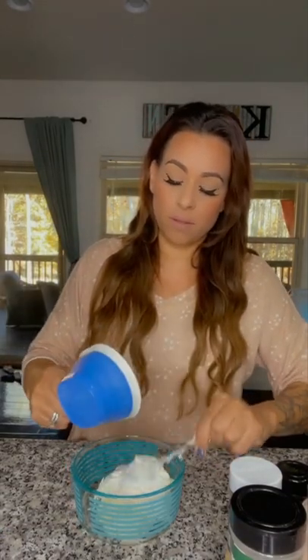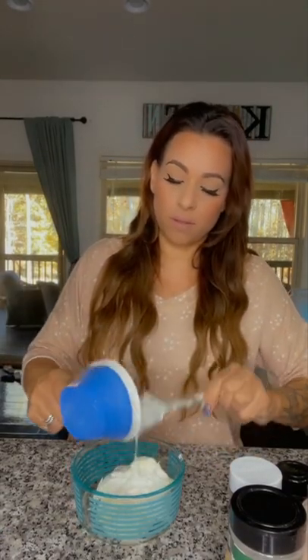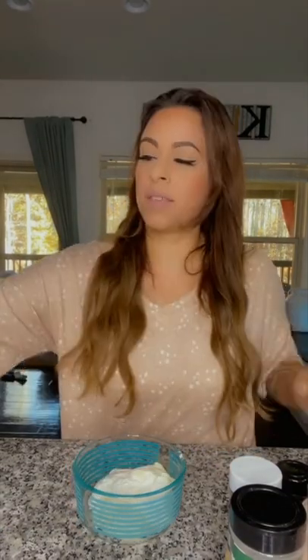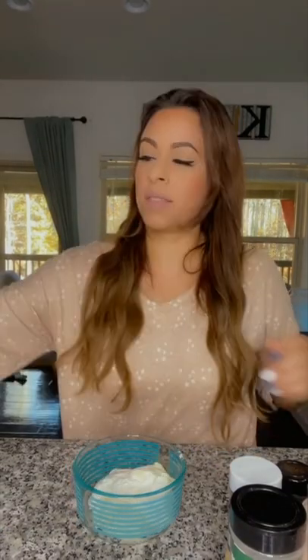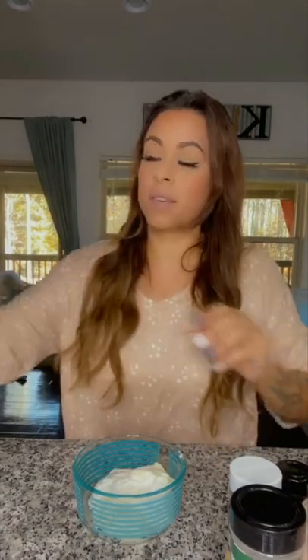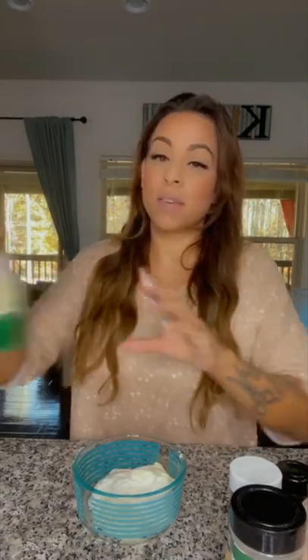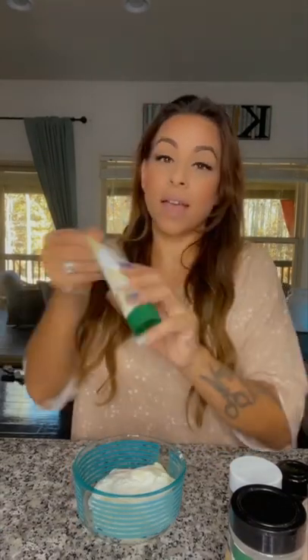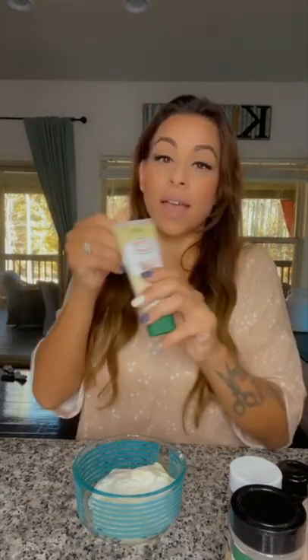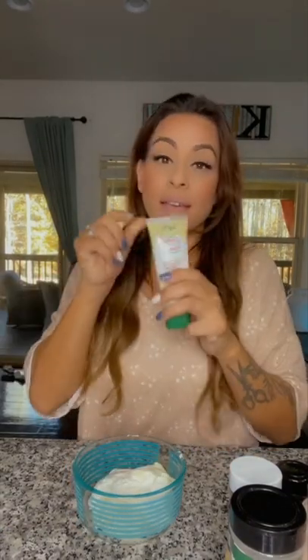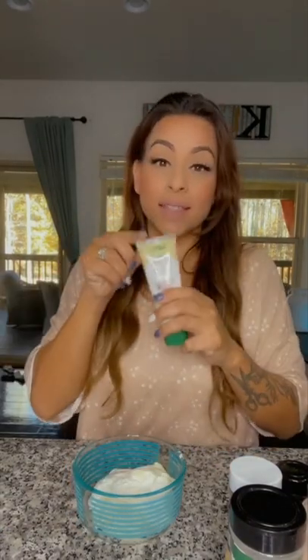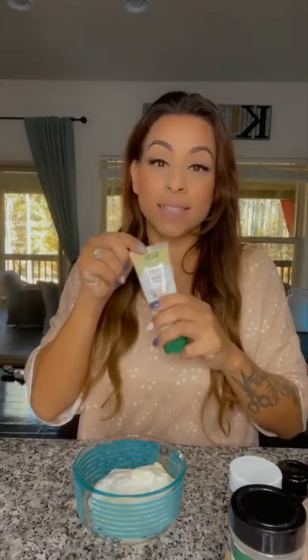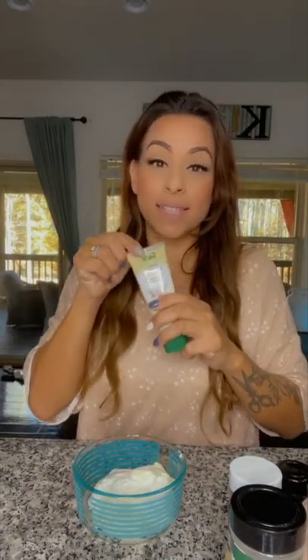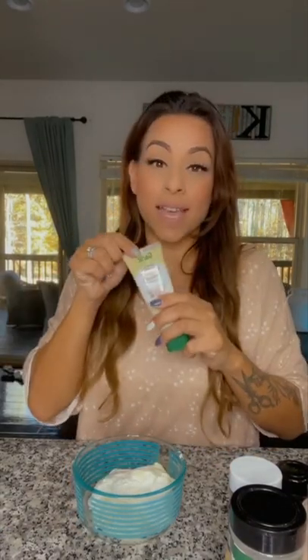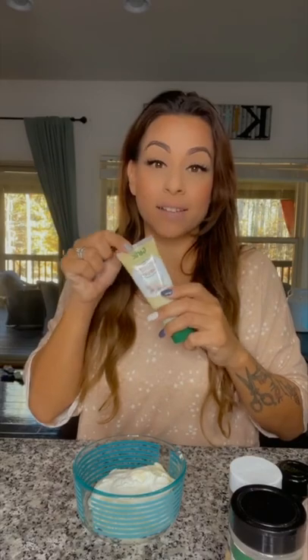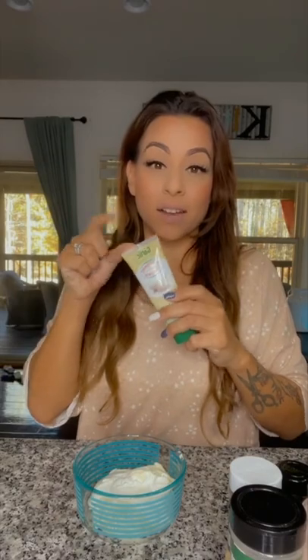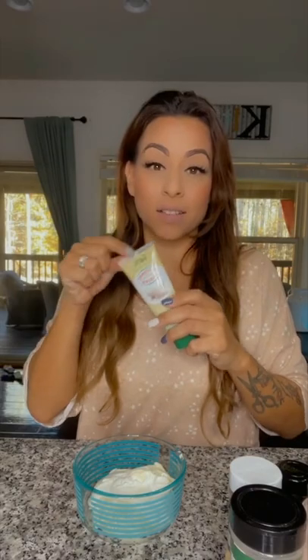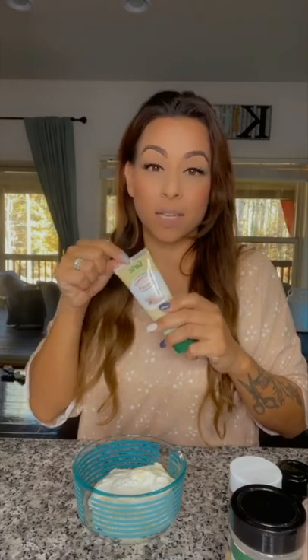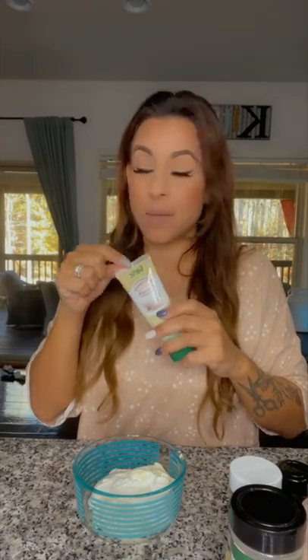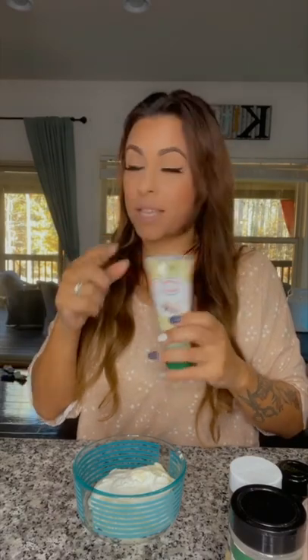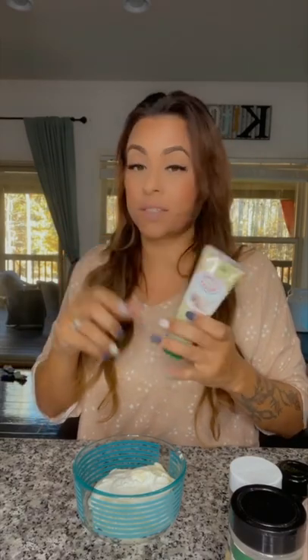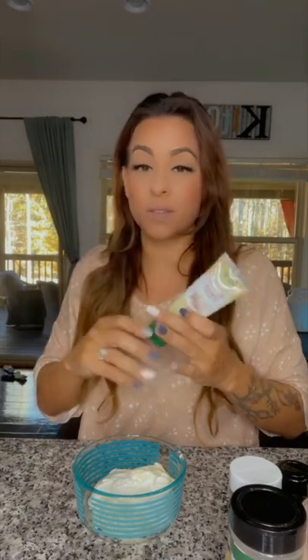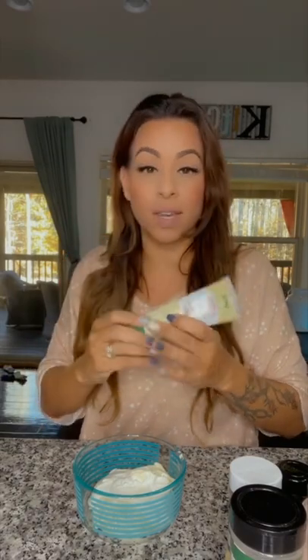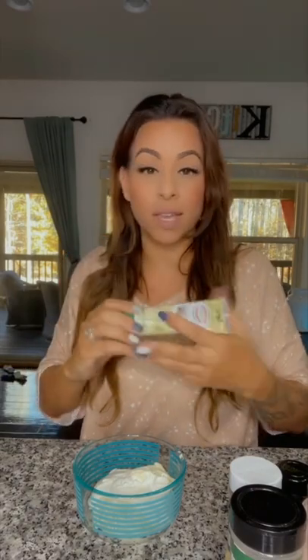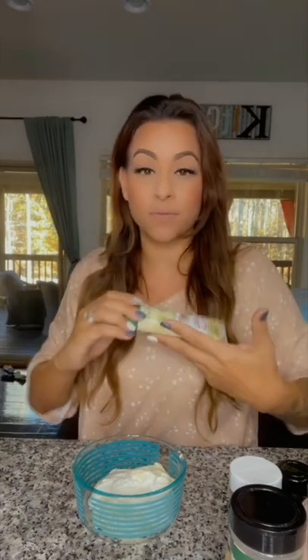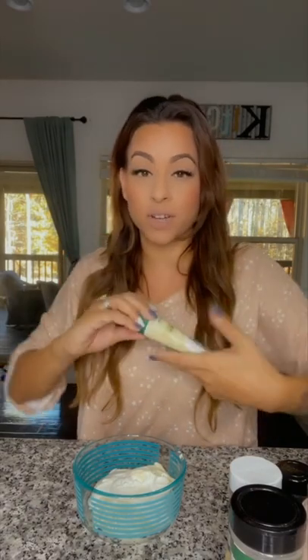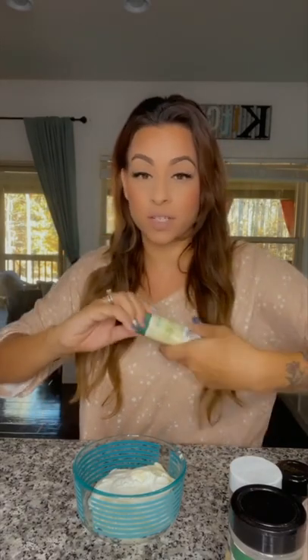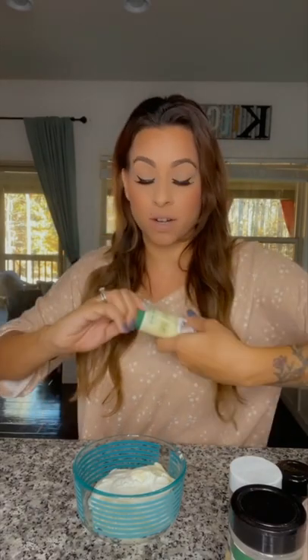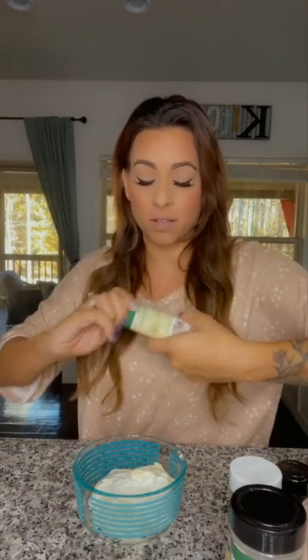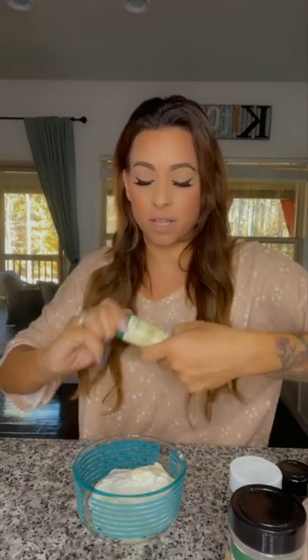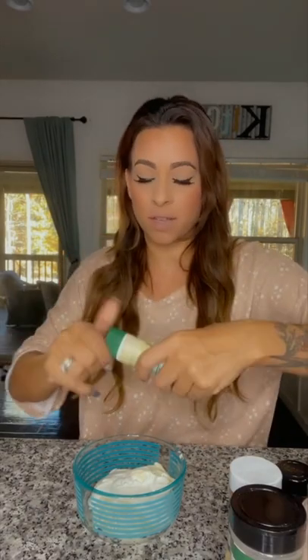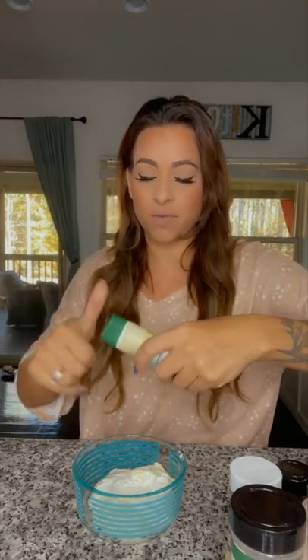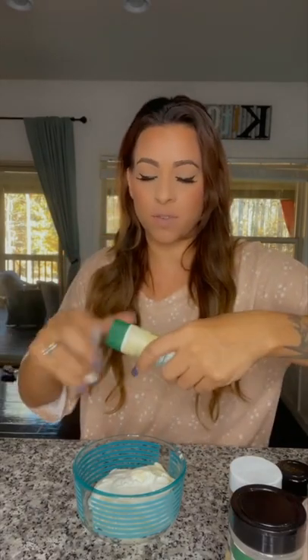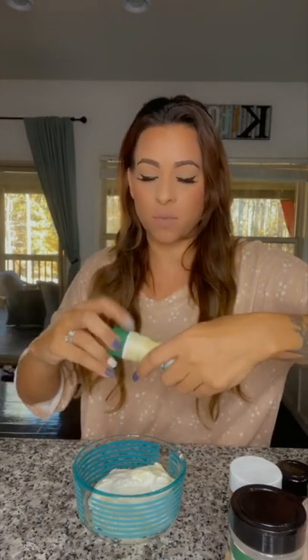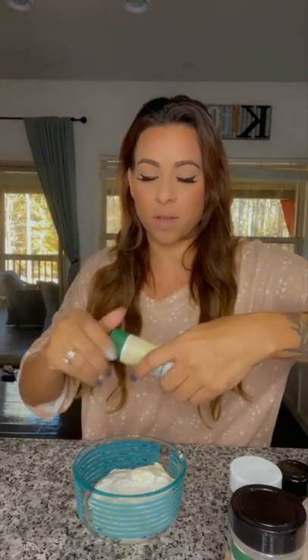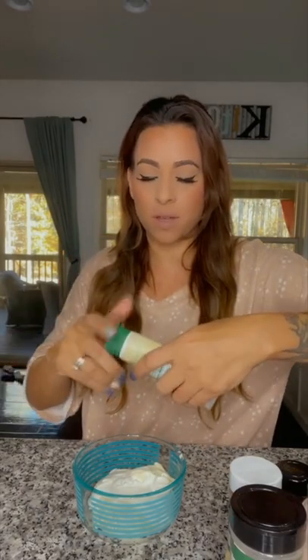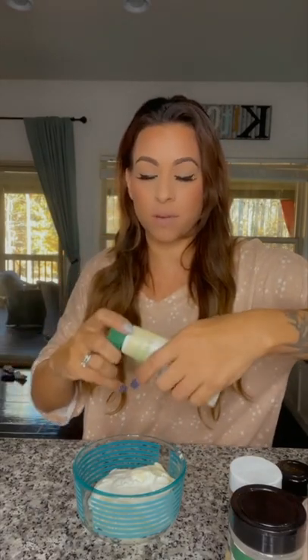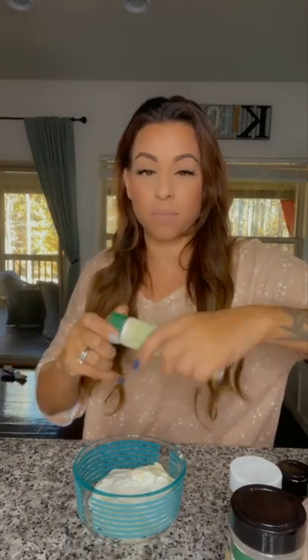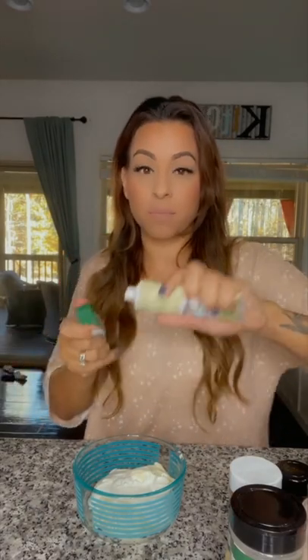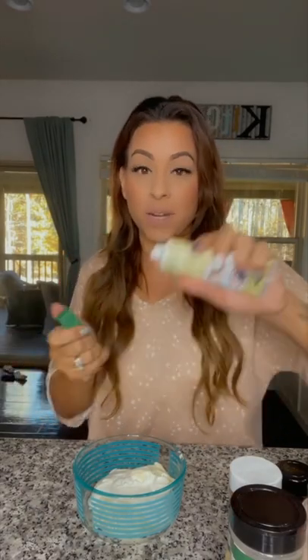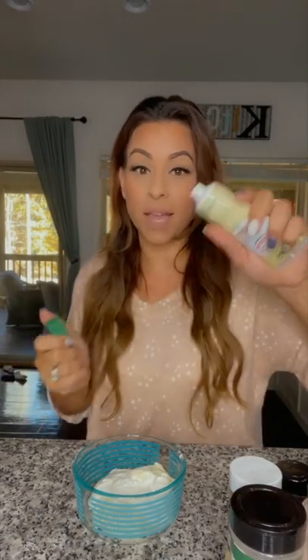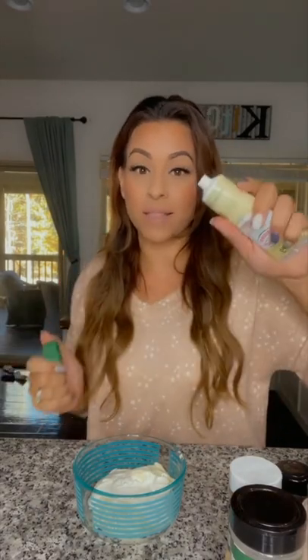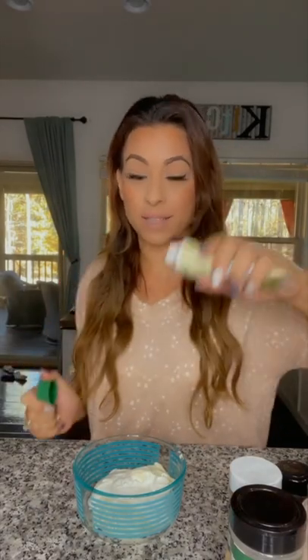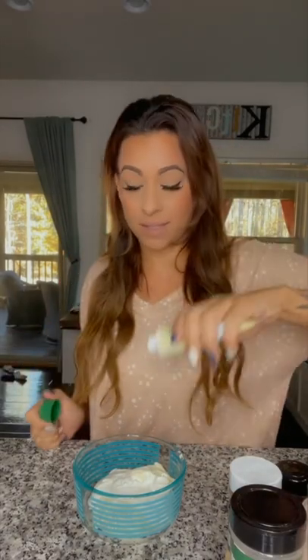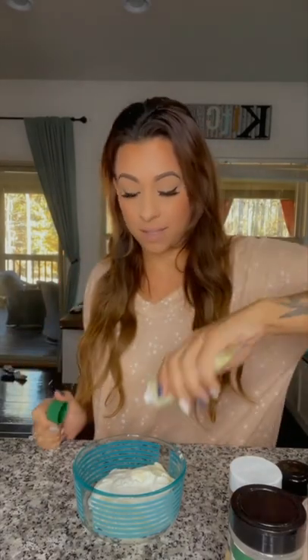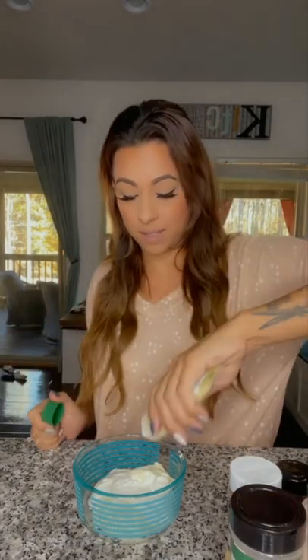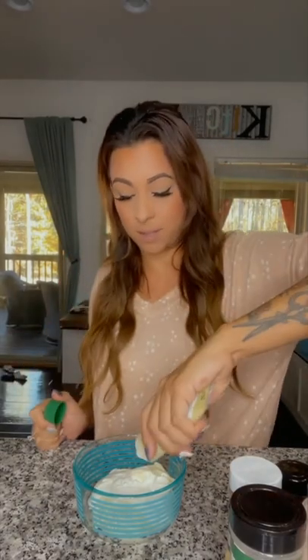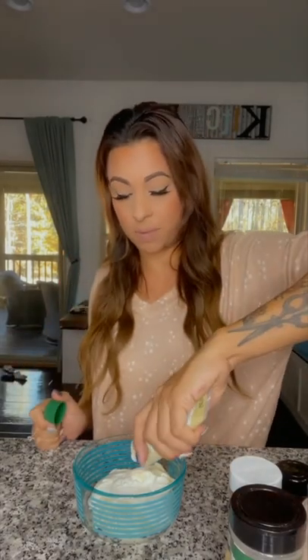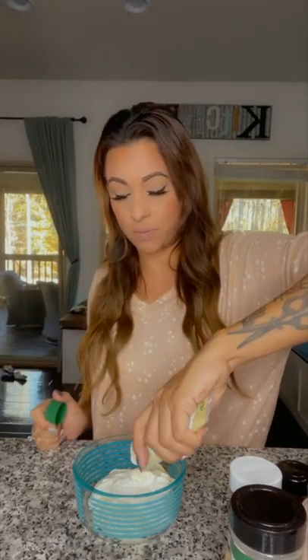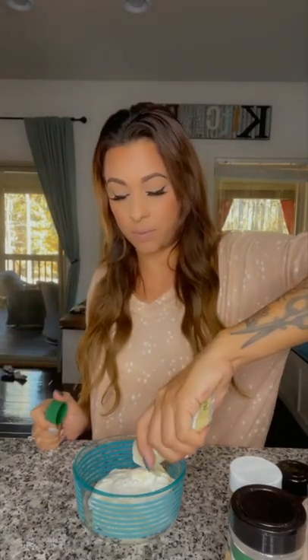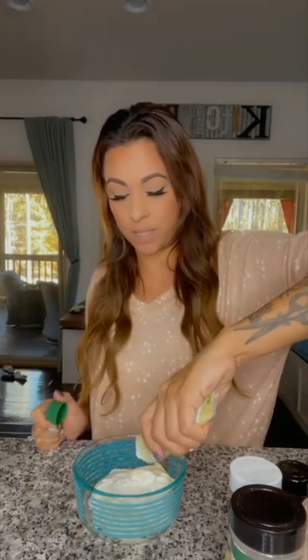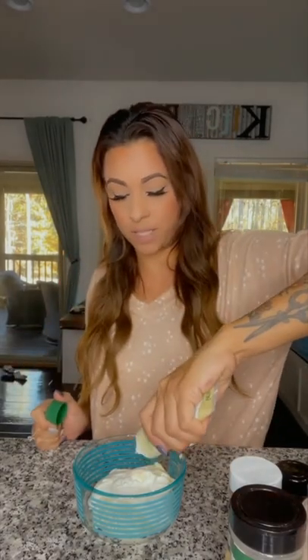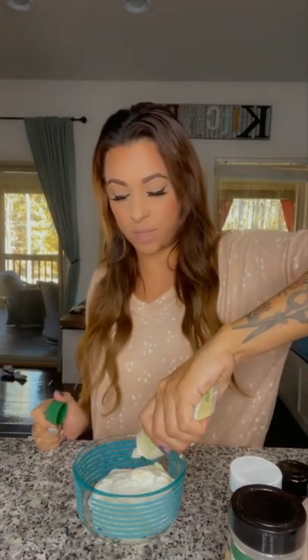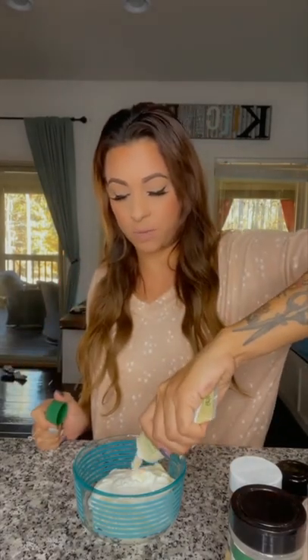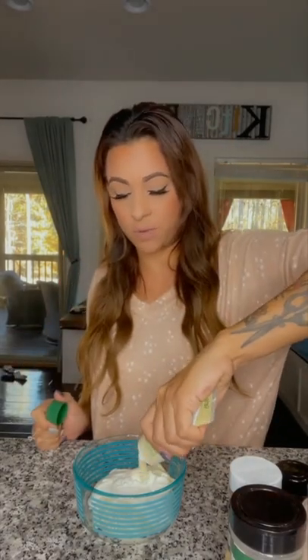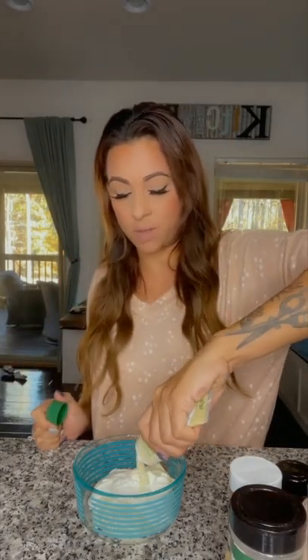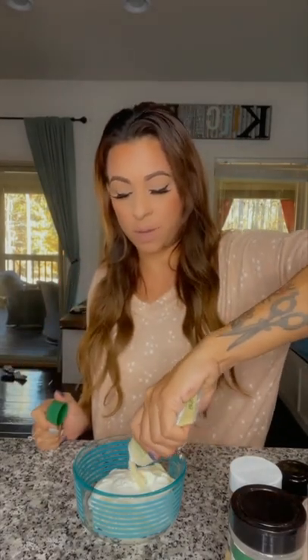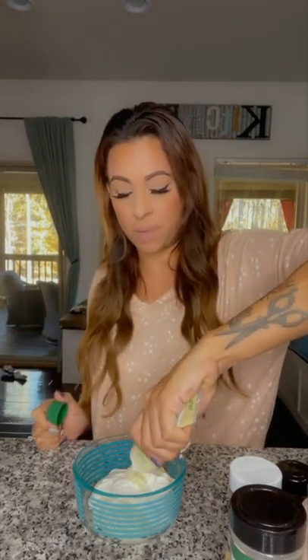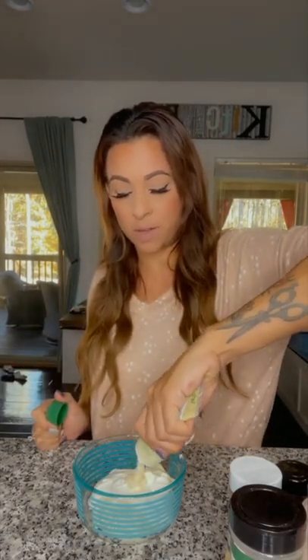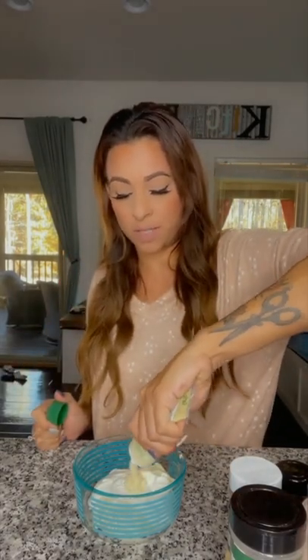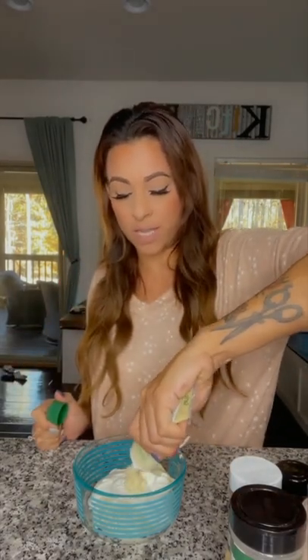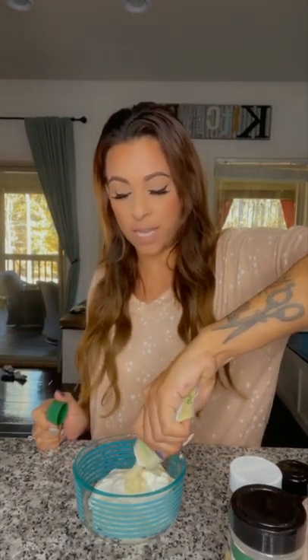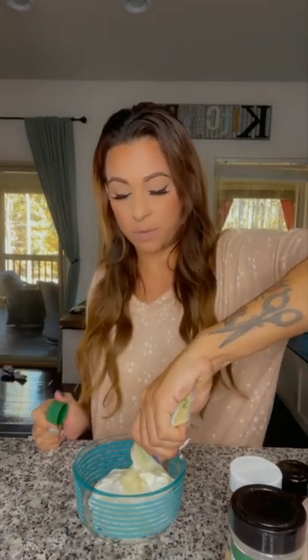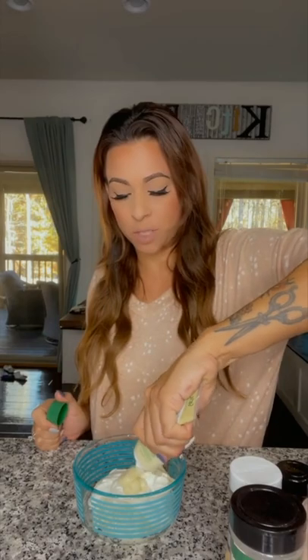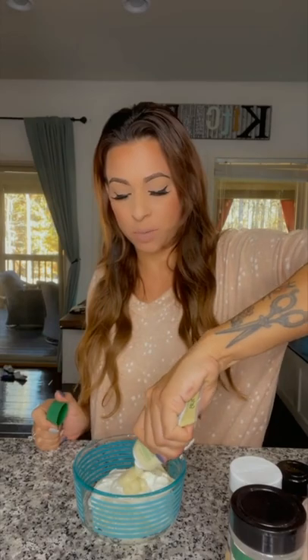Then I like to add garlic paste. You can add fresh garlic if you want, but I like this to be really smooth. About a tablespoon.